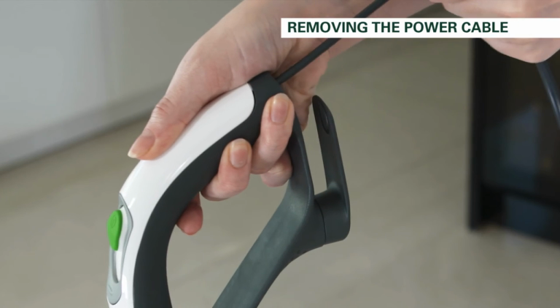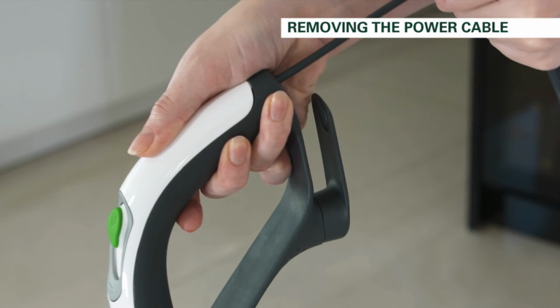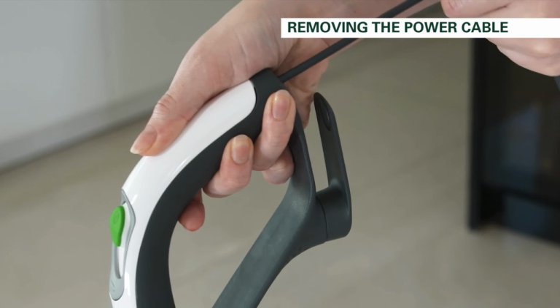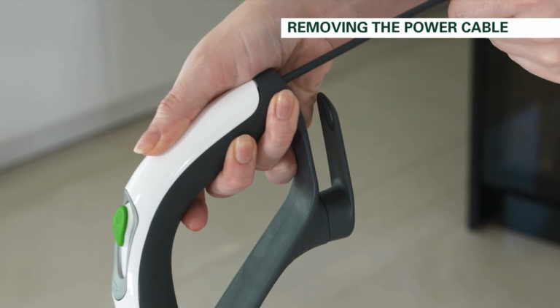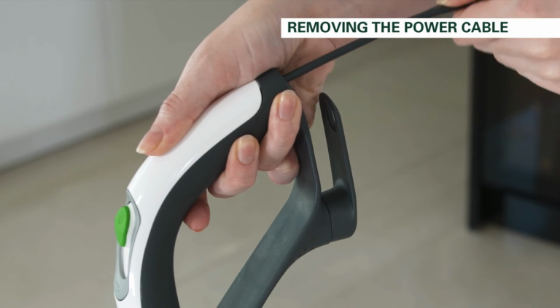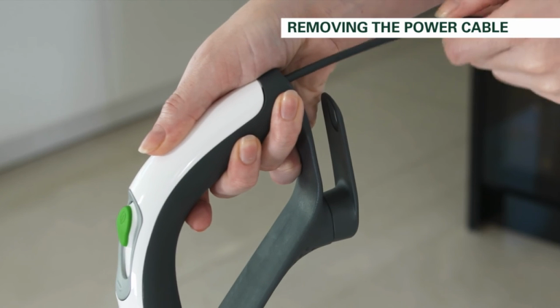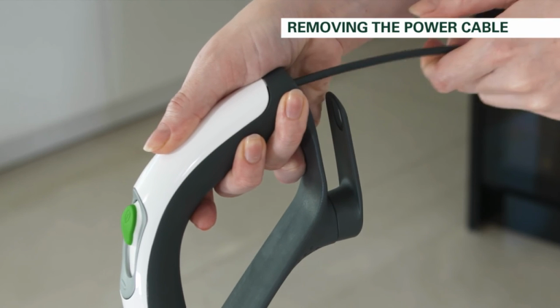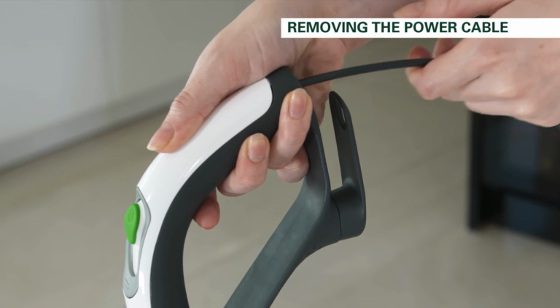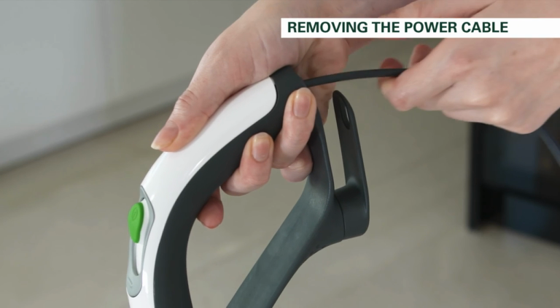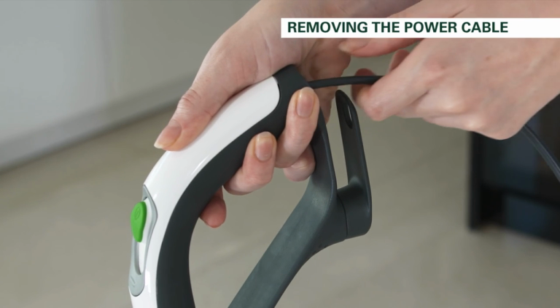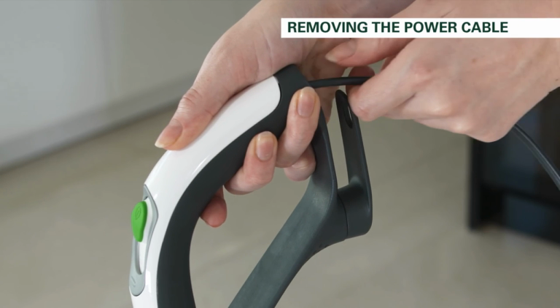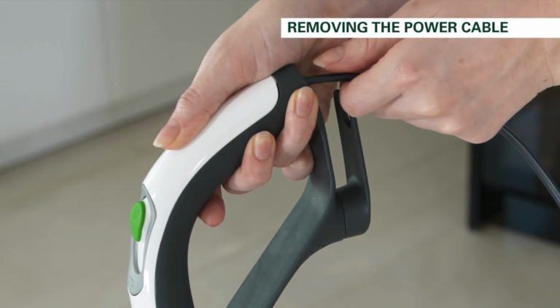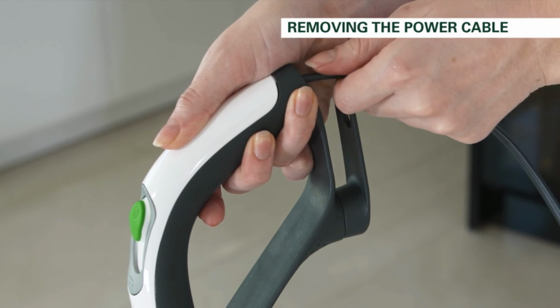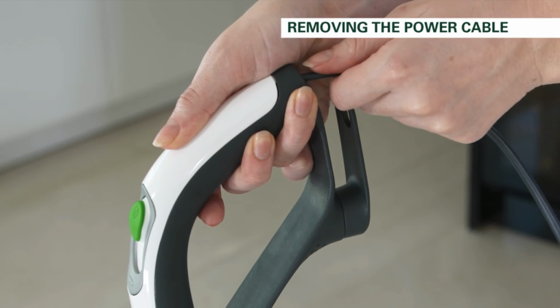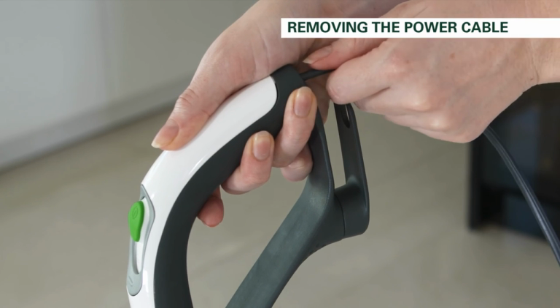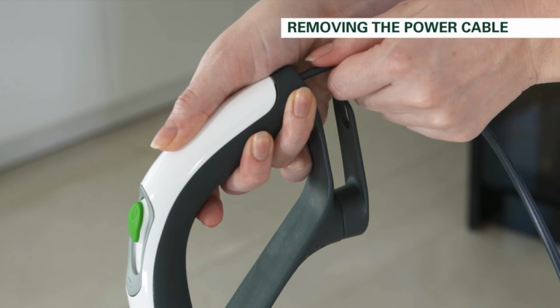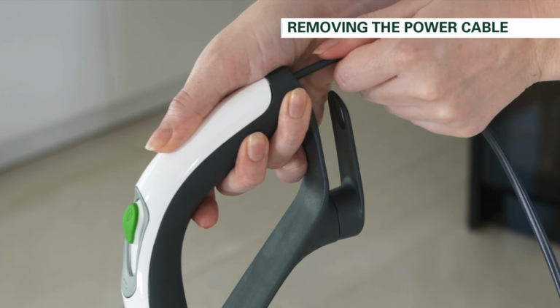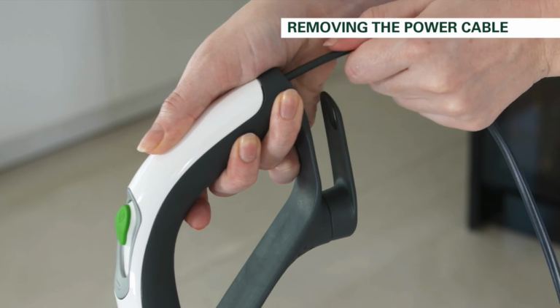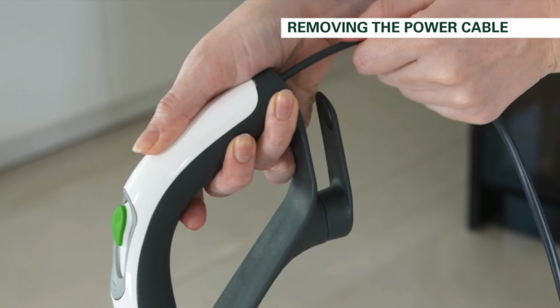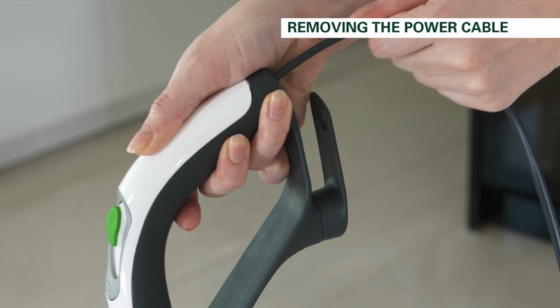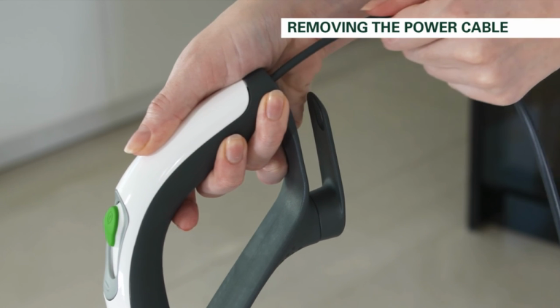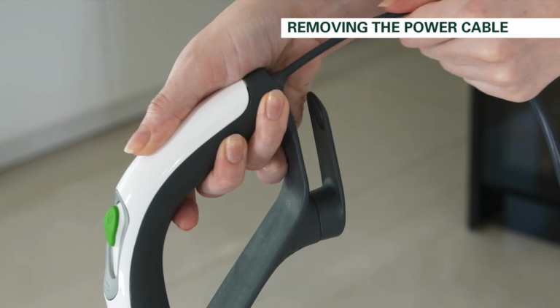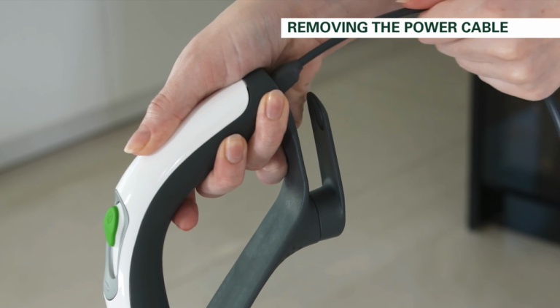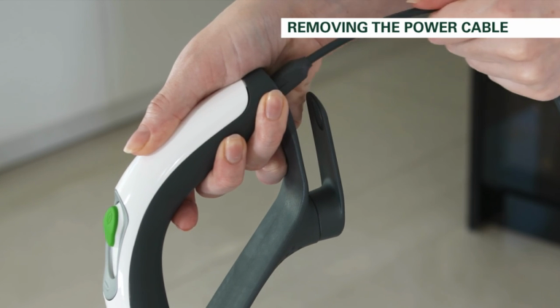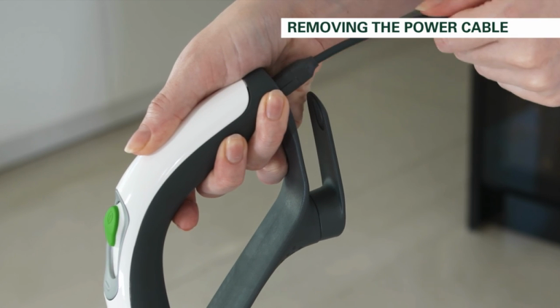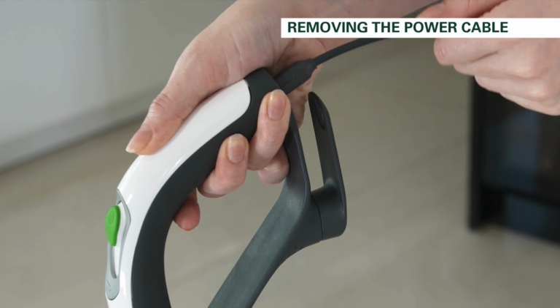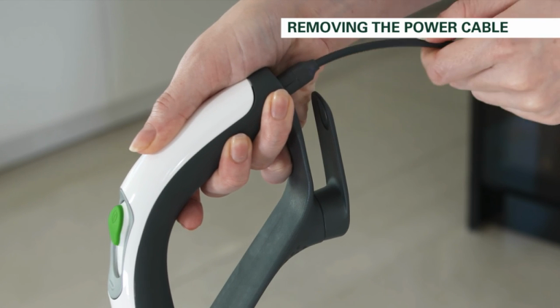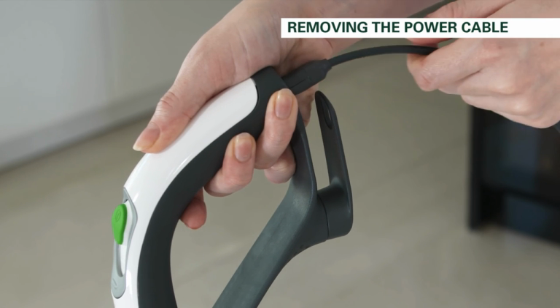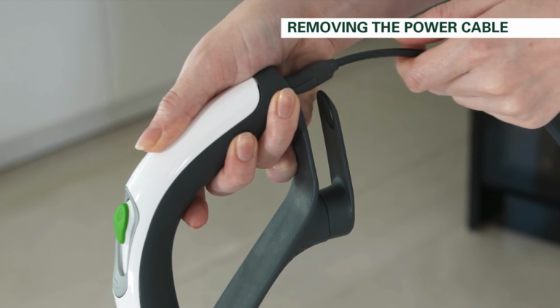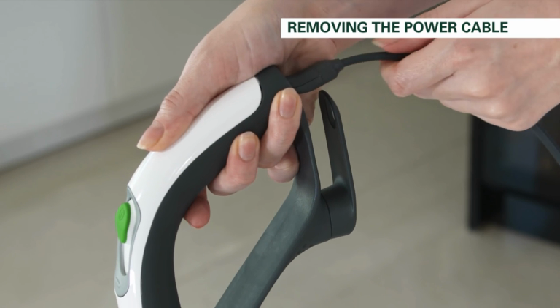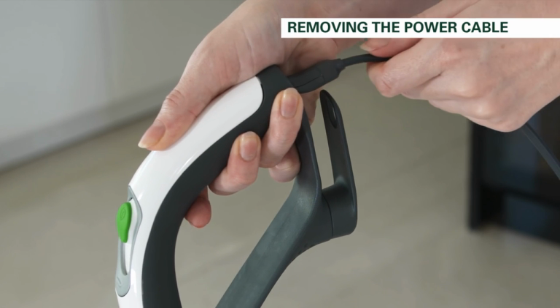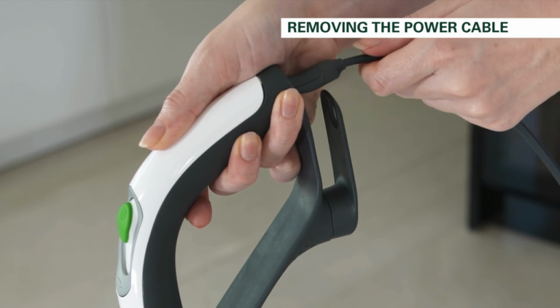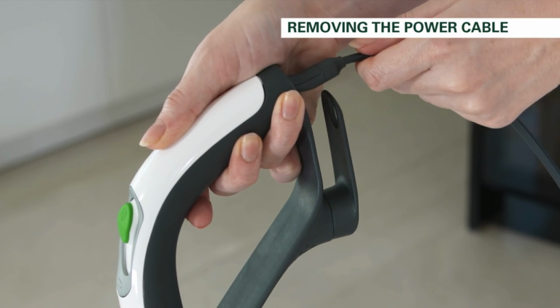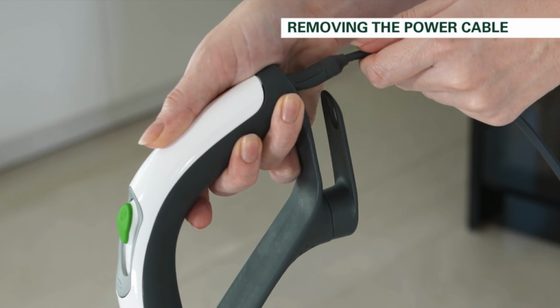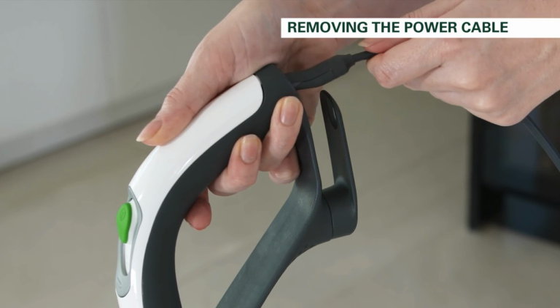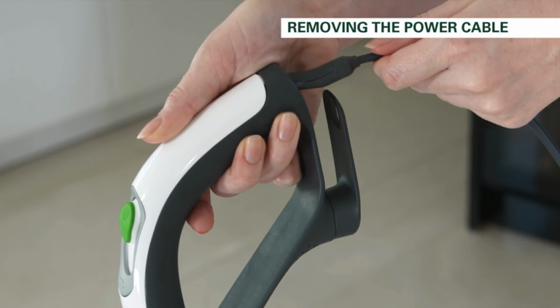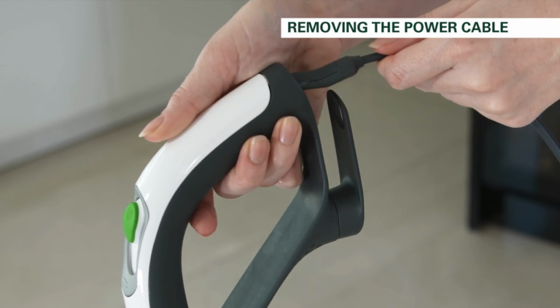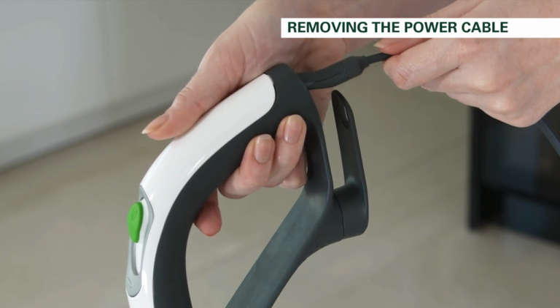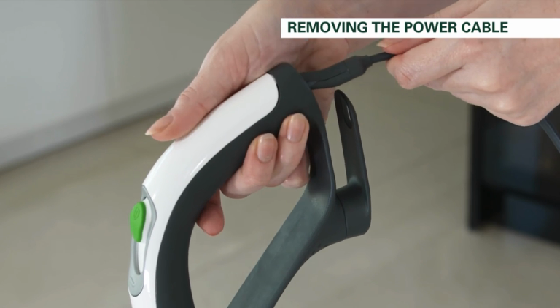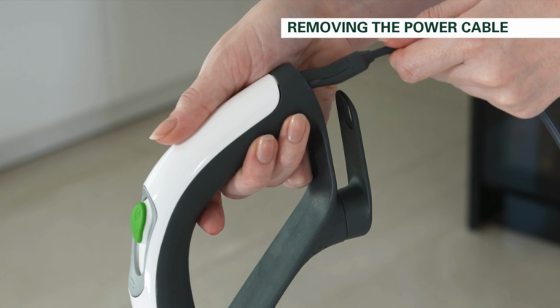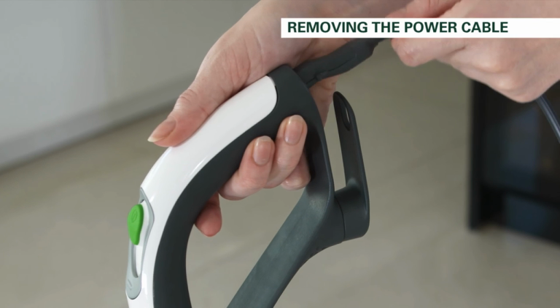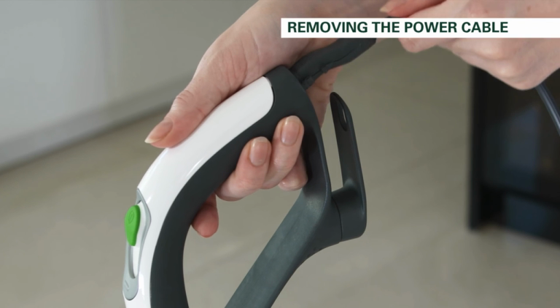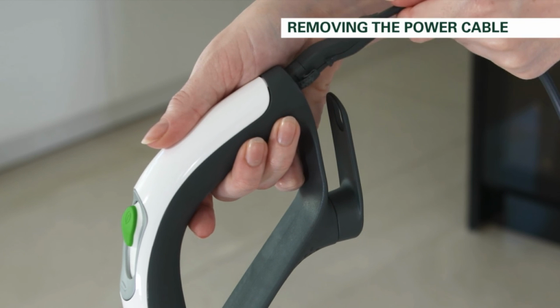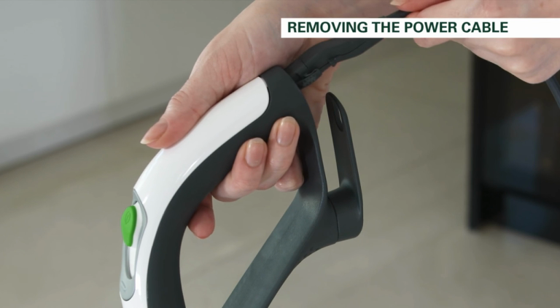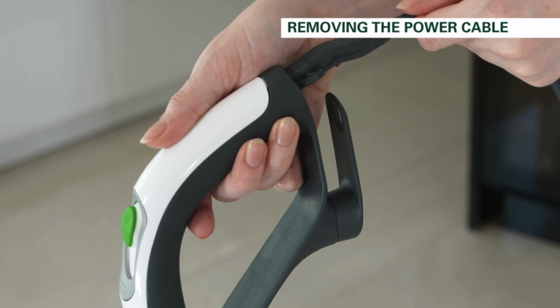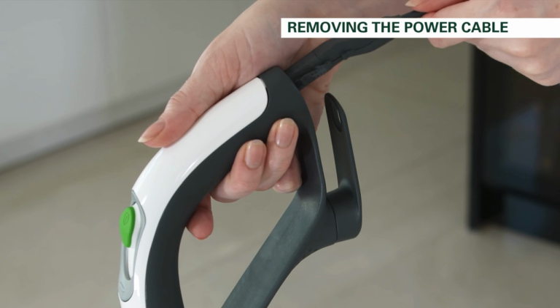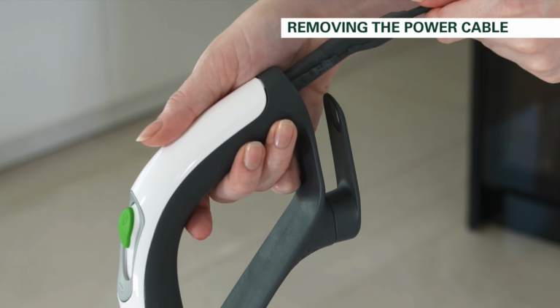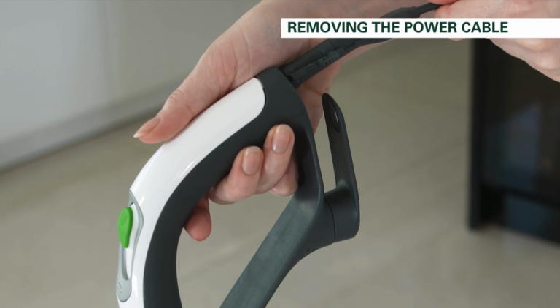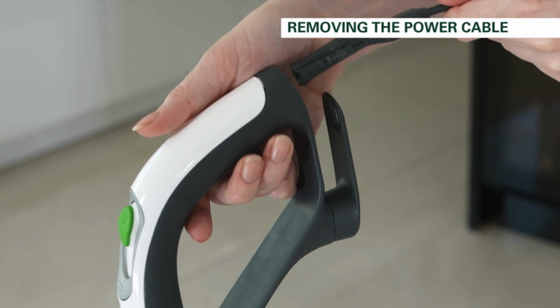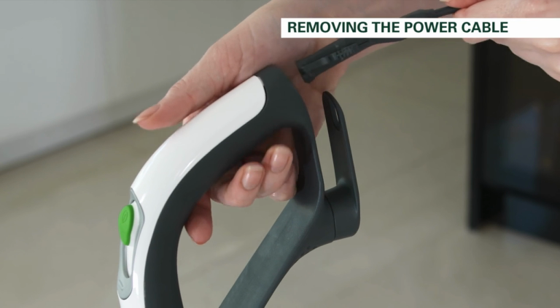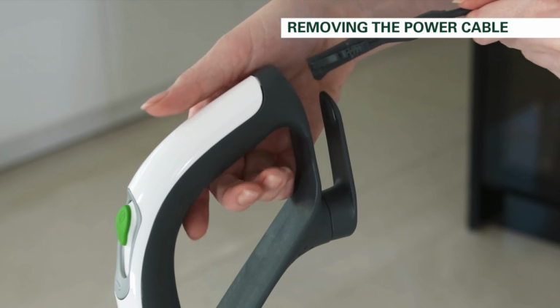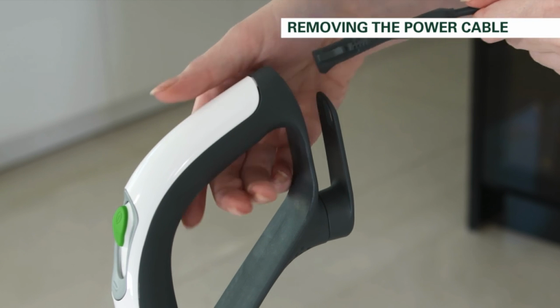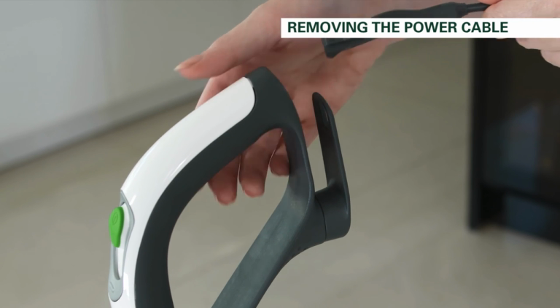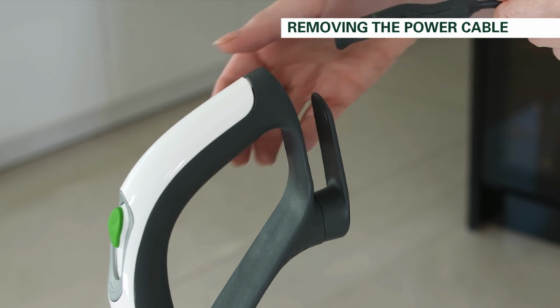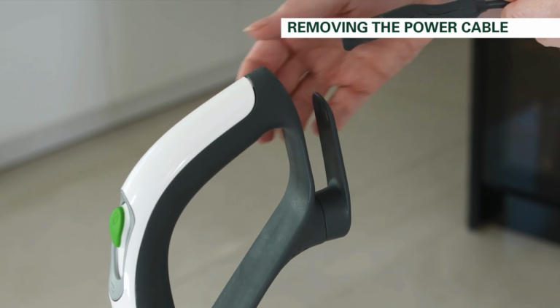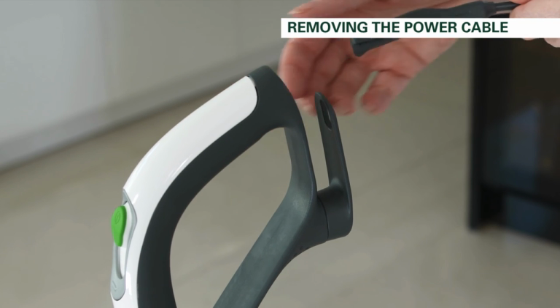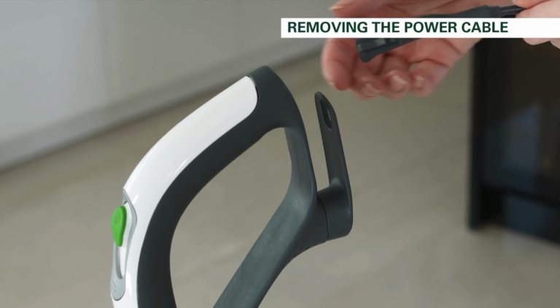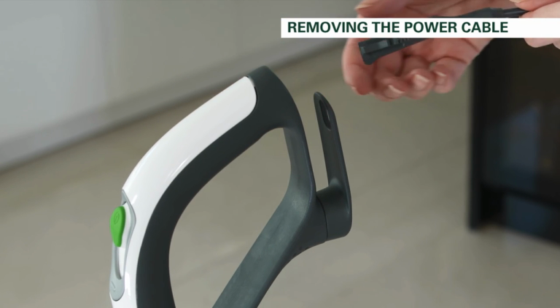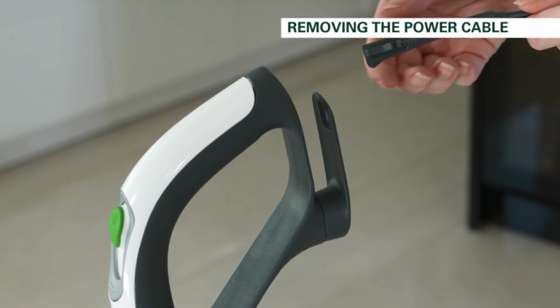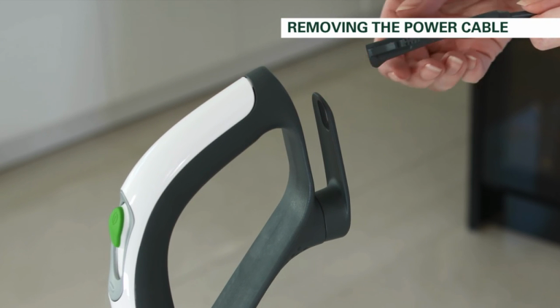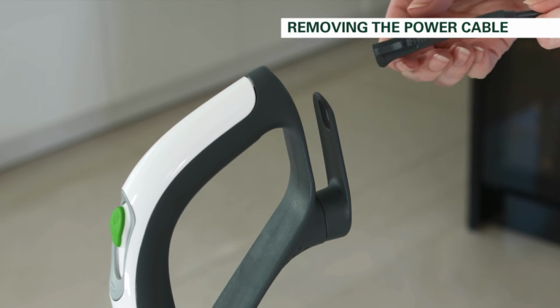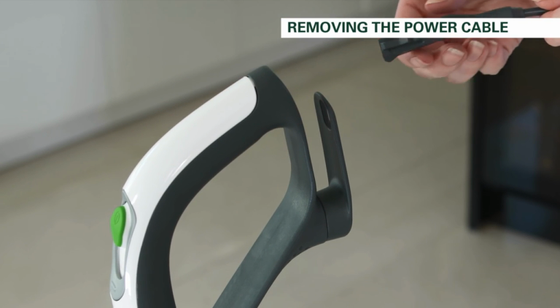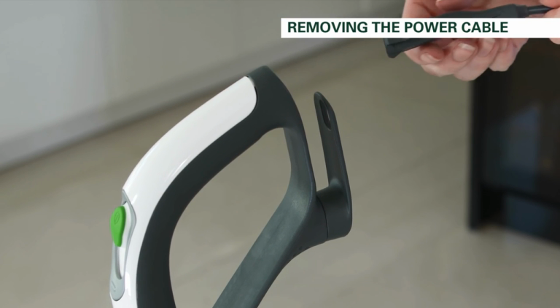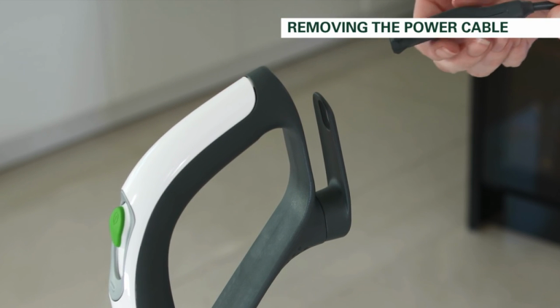Dispose of the damaged power cord and insert a new cord as shown in the inserting power cord section of this video.